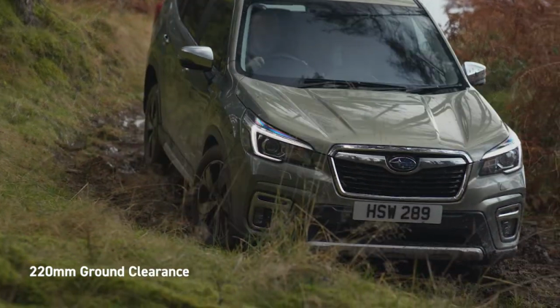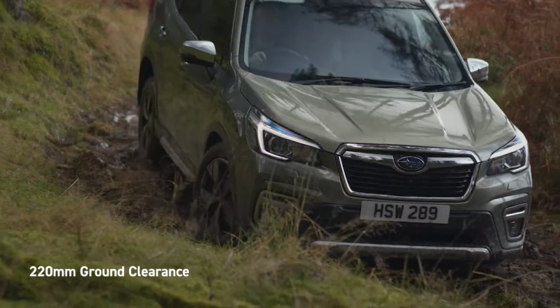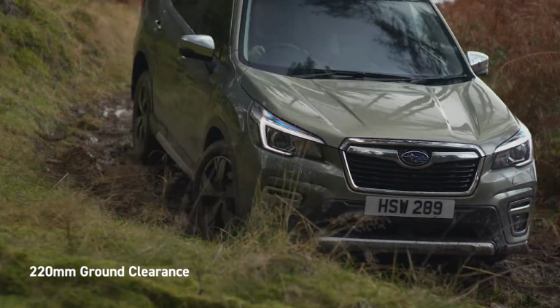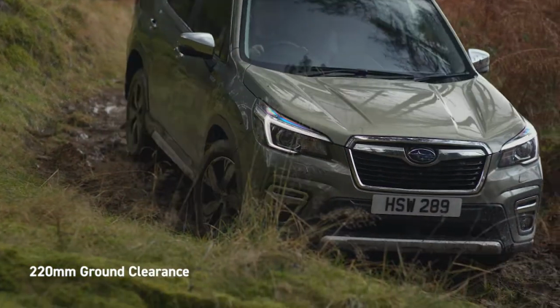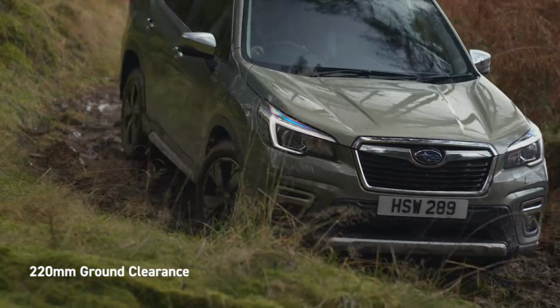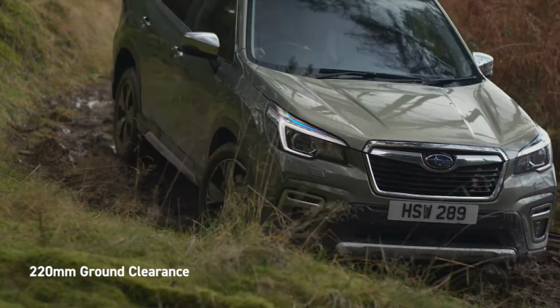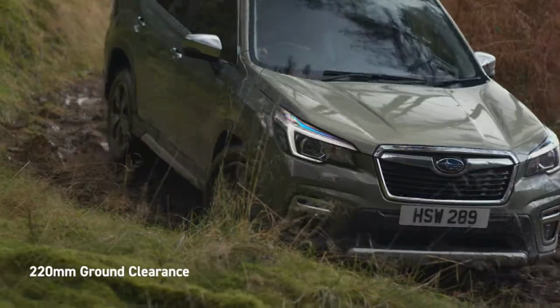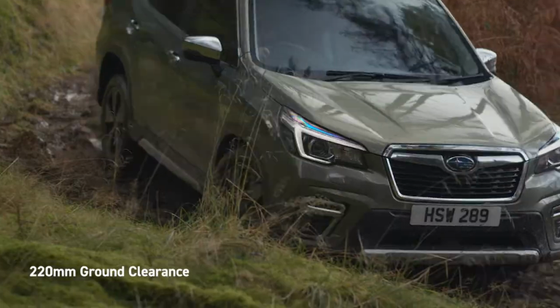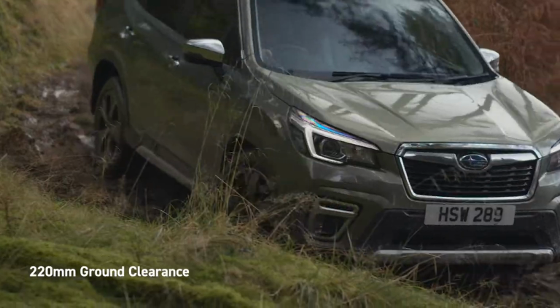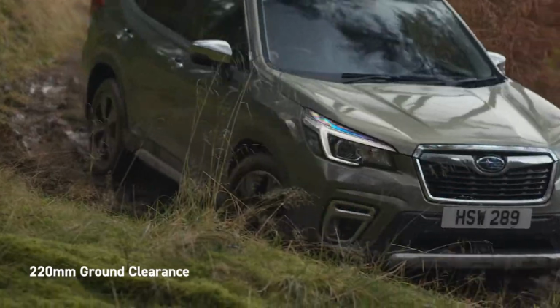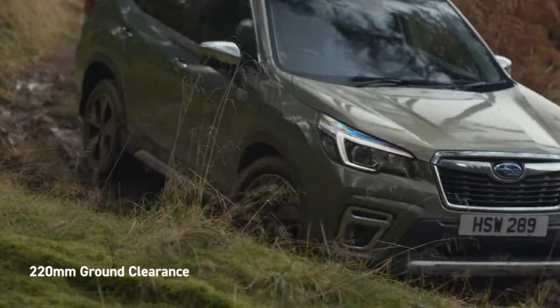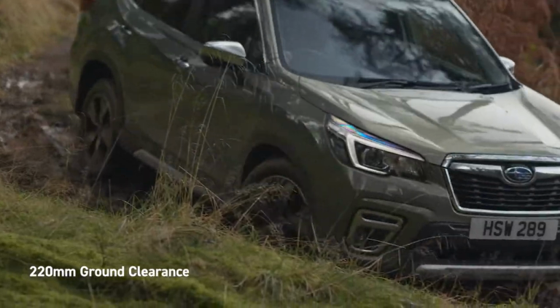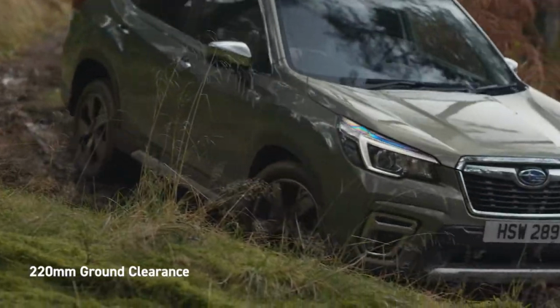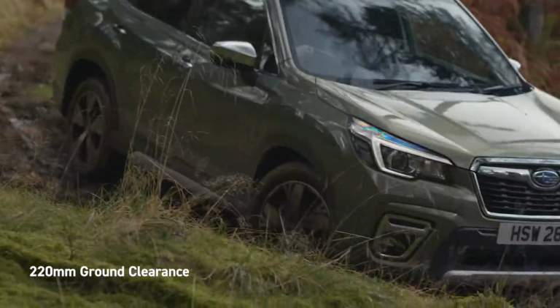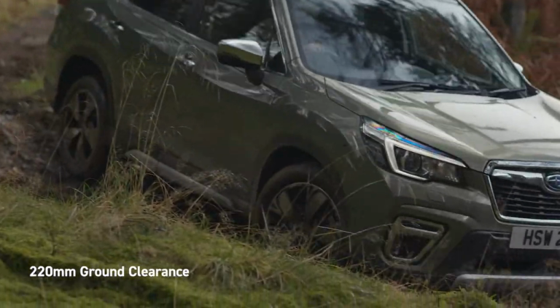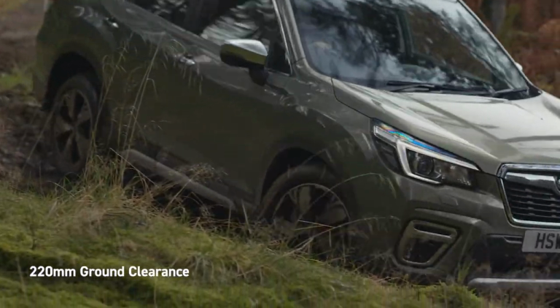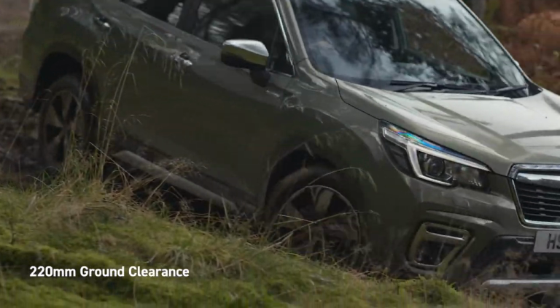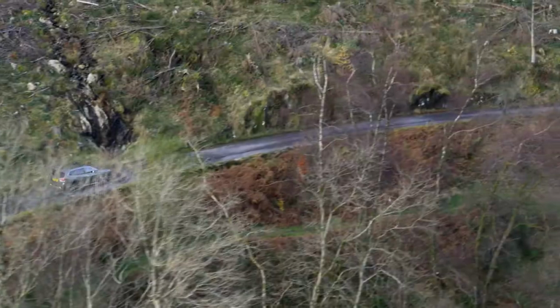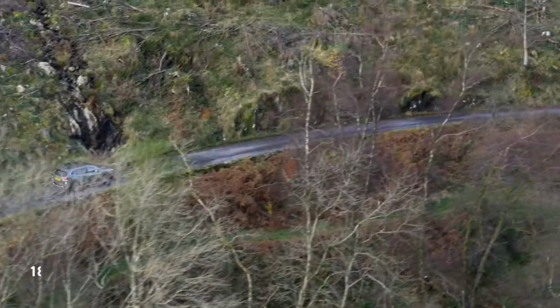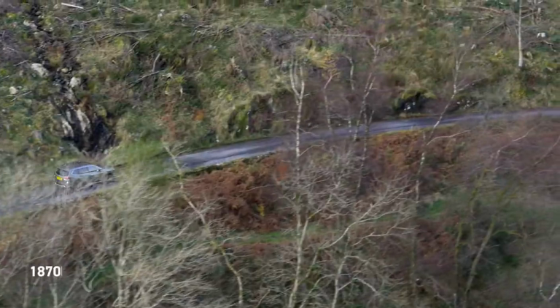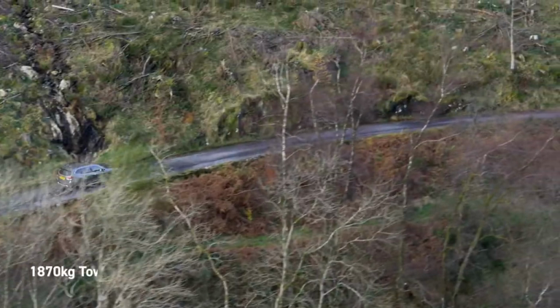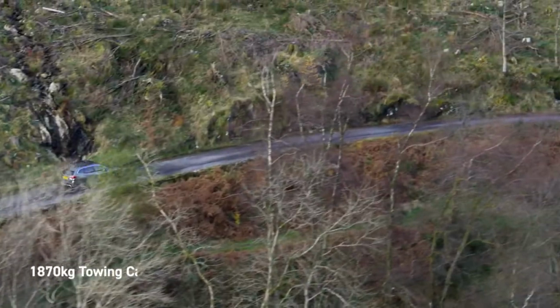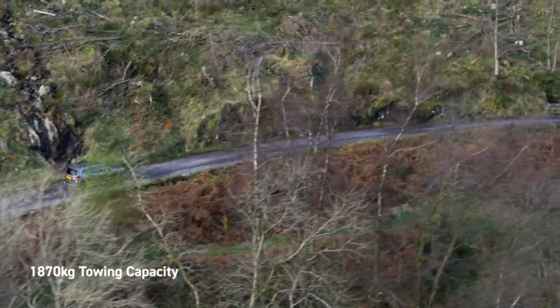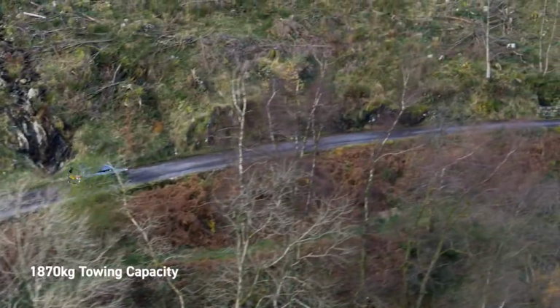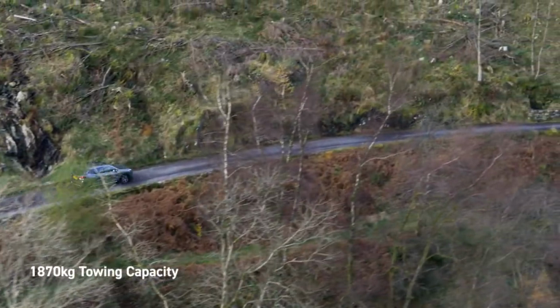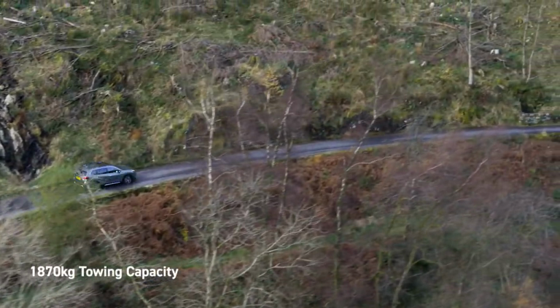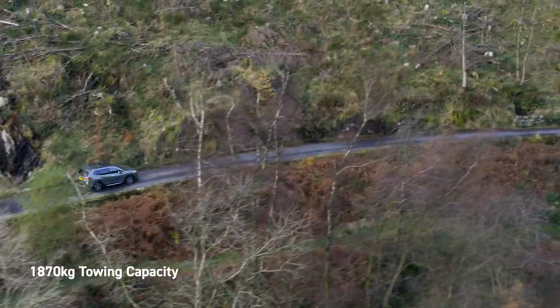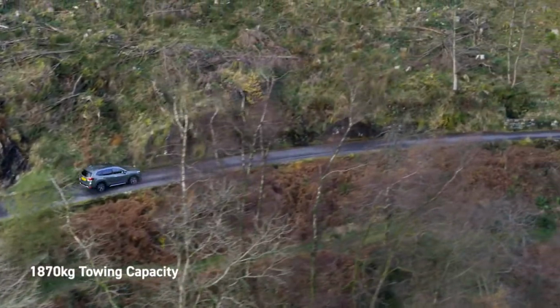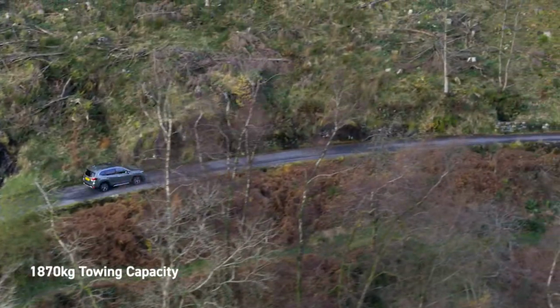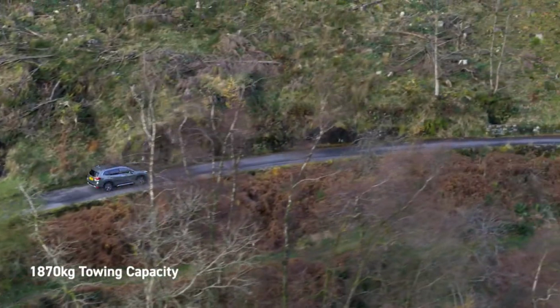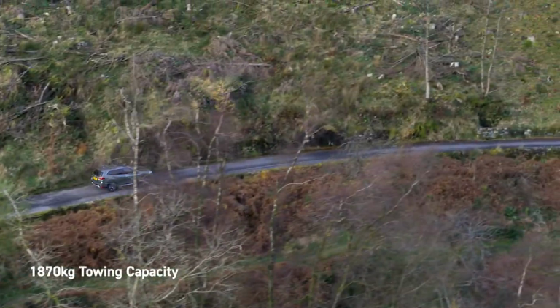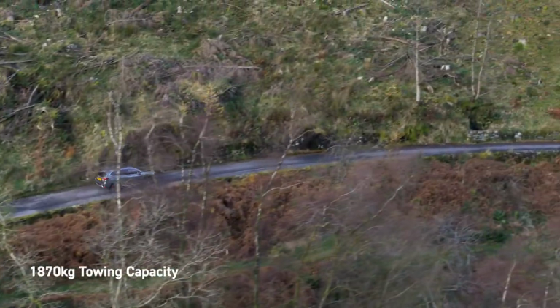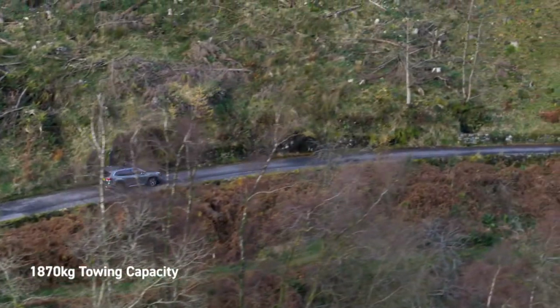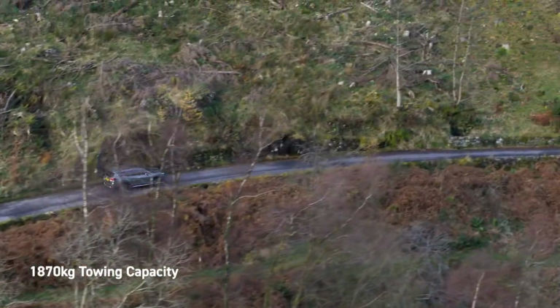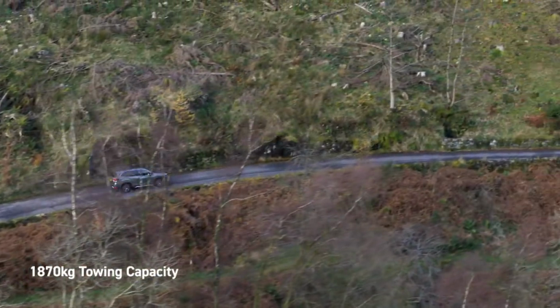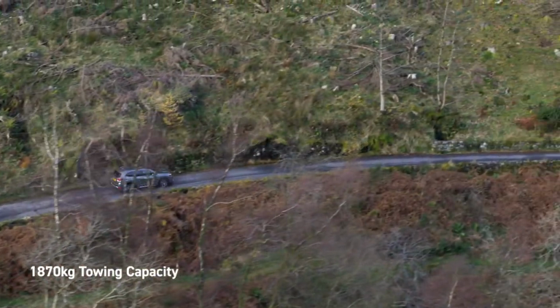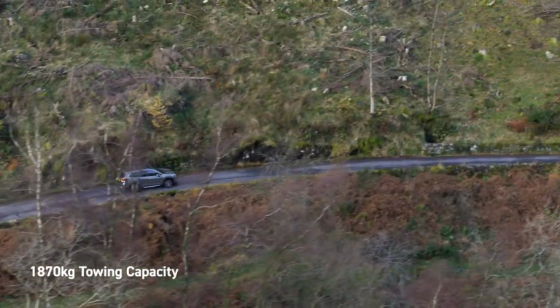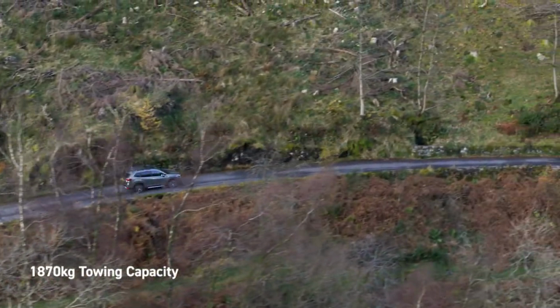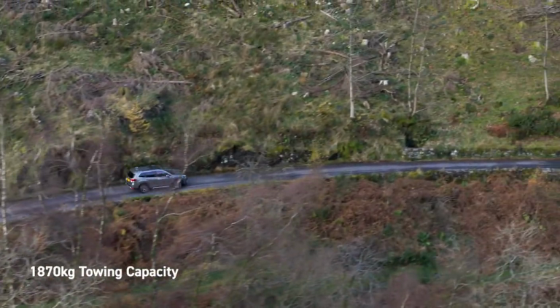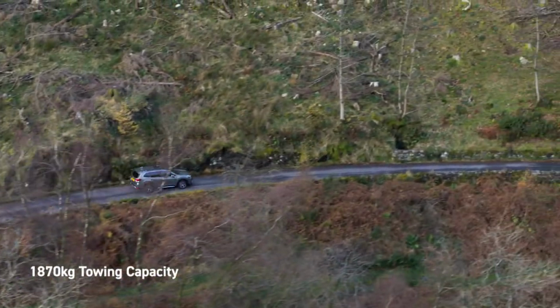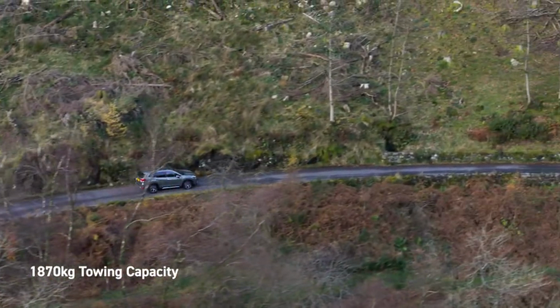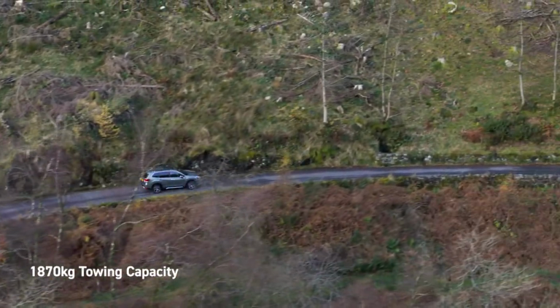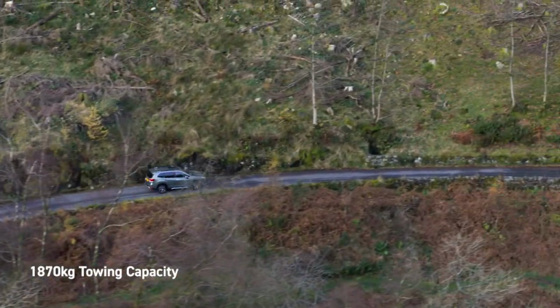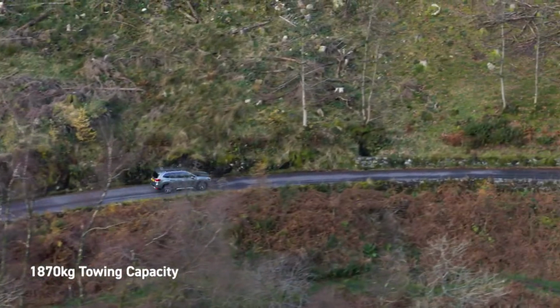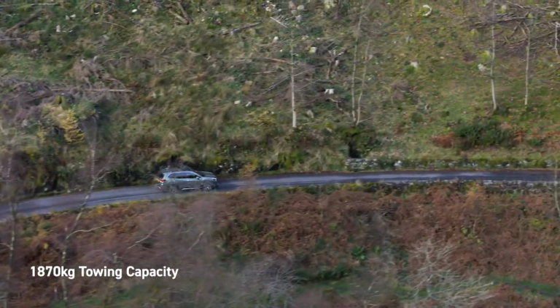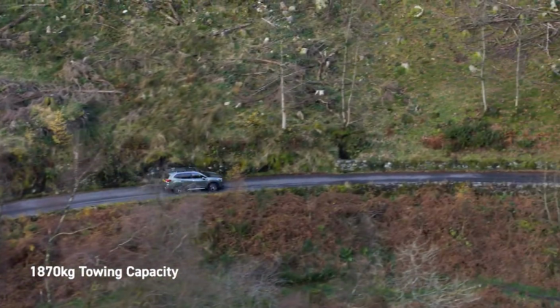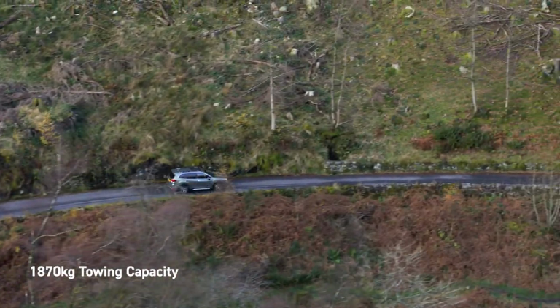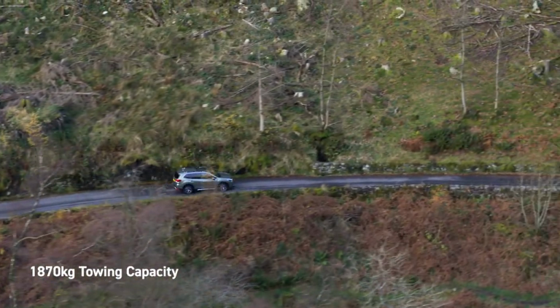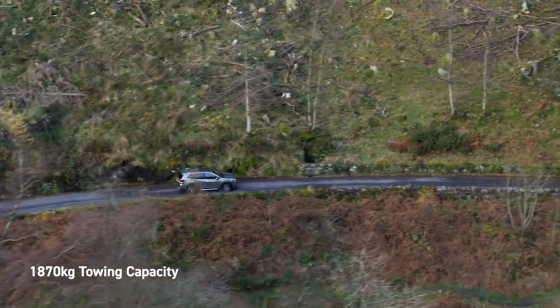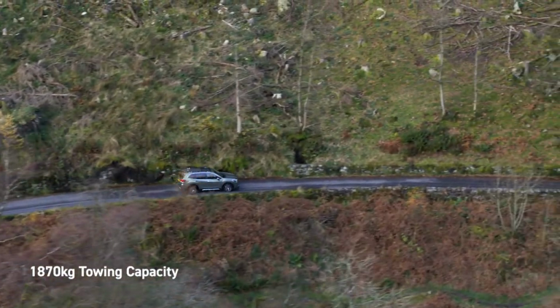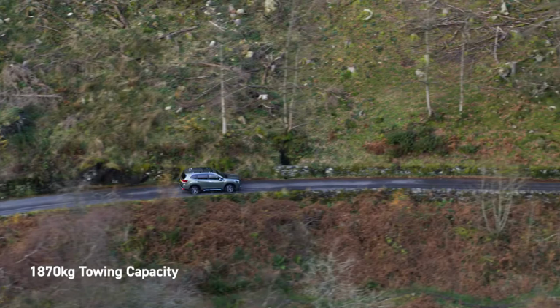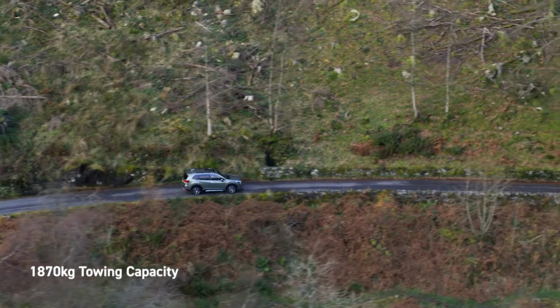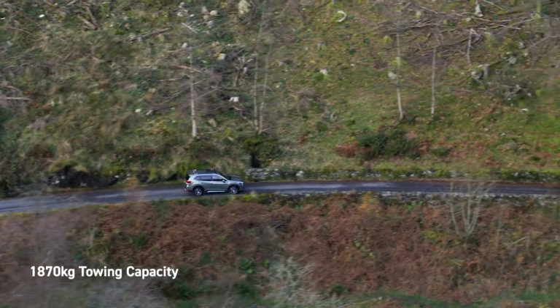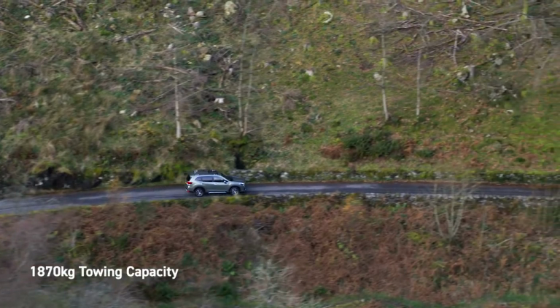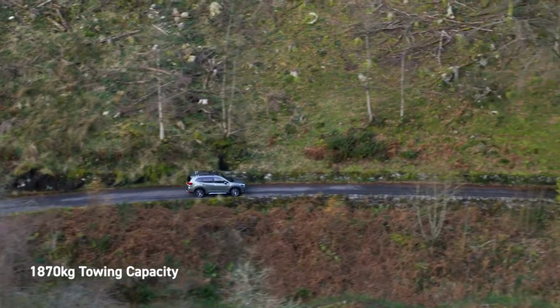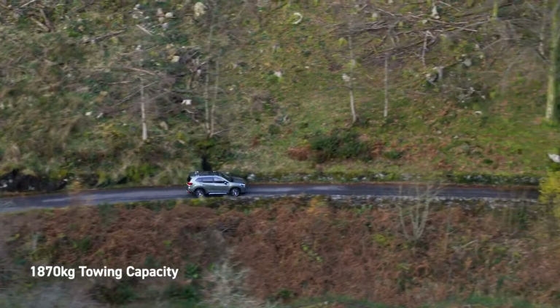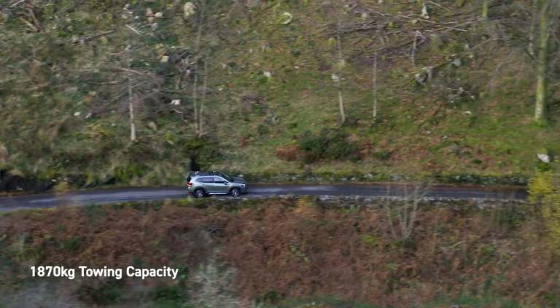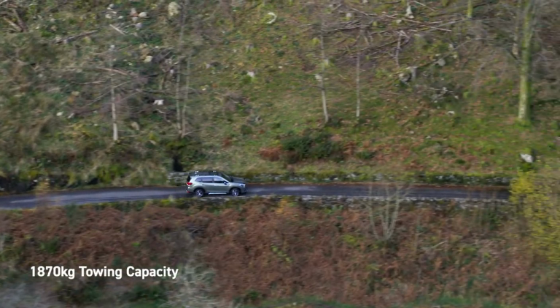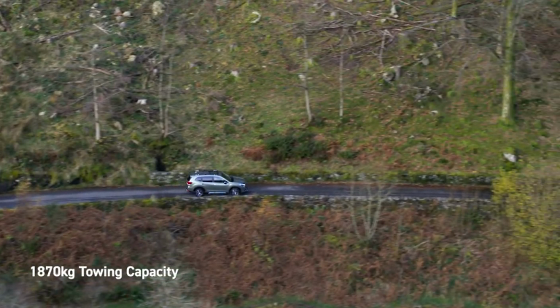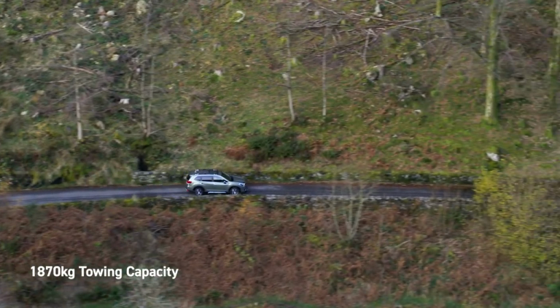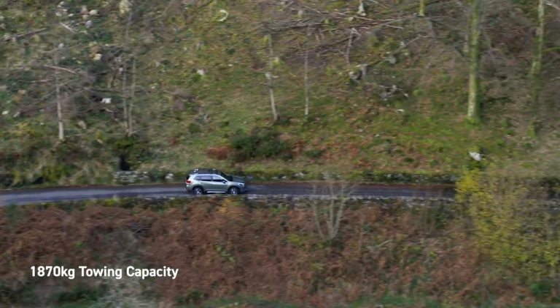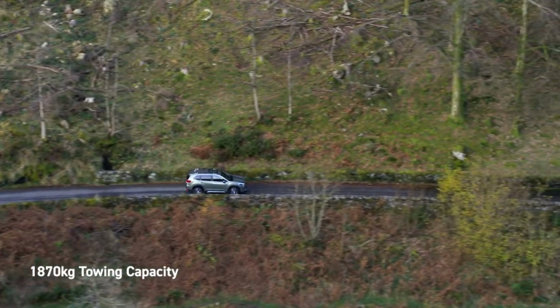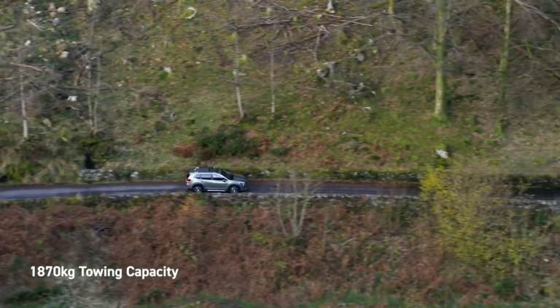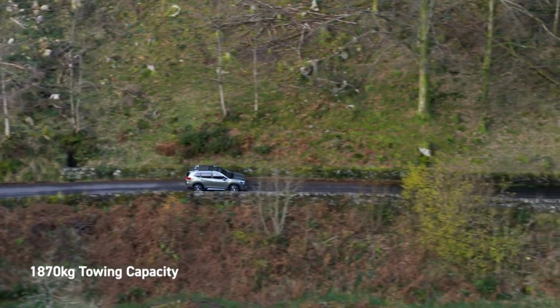And with the ability to tow loads of up to 1870kg, the Forester's towing capacity is one of the best in its class.